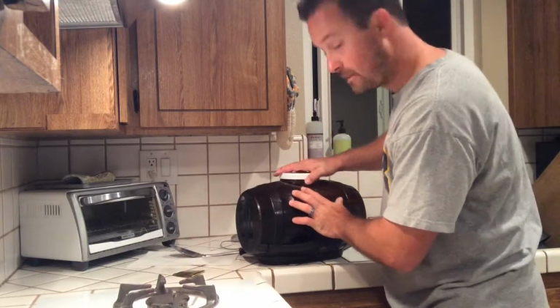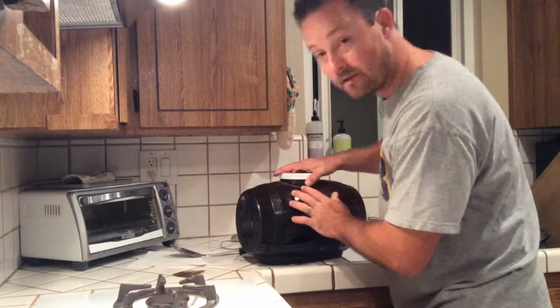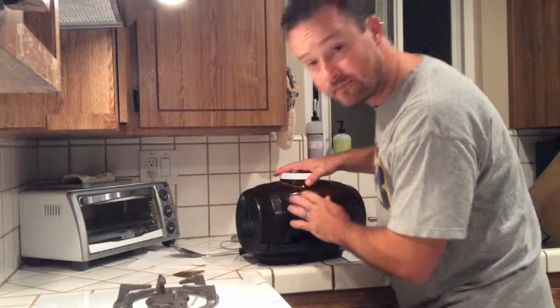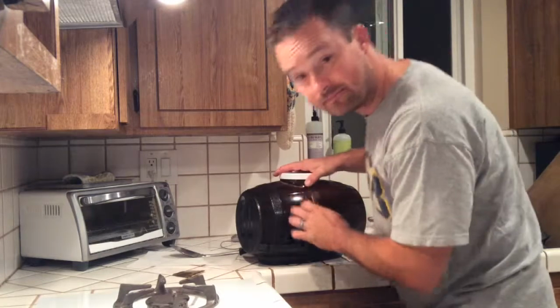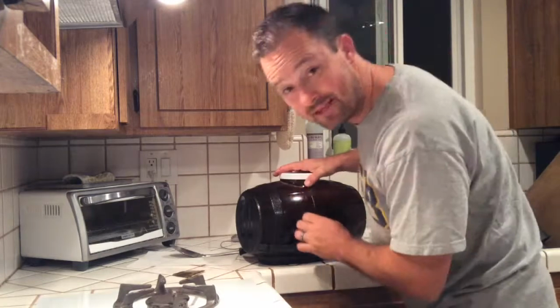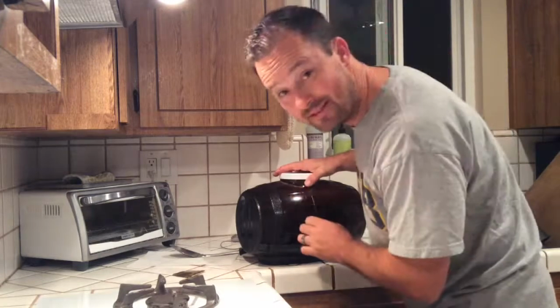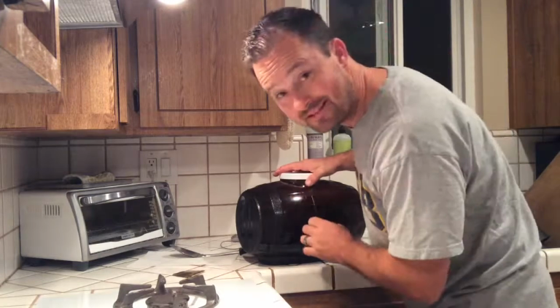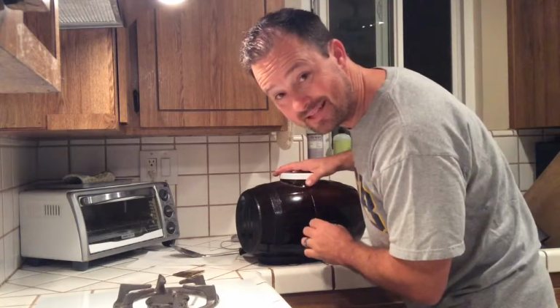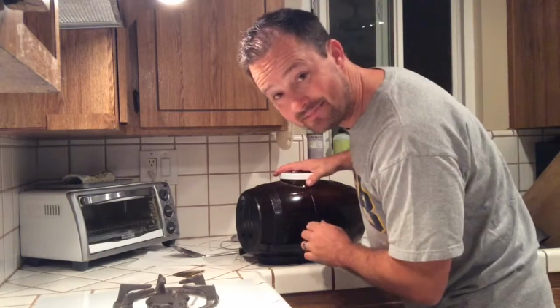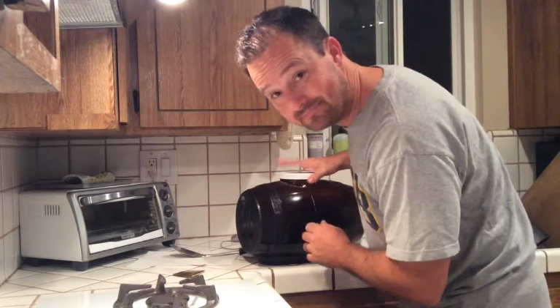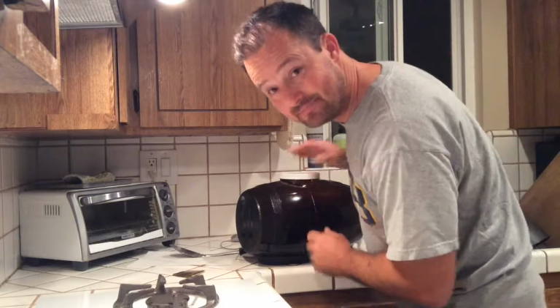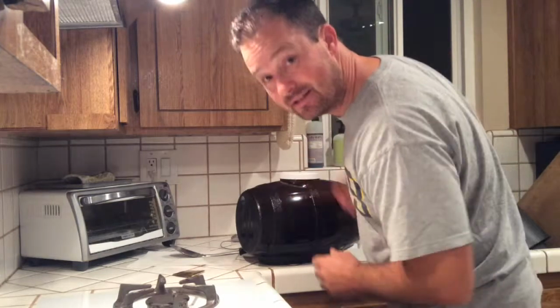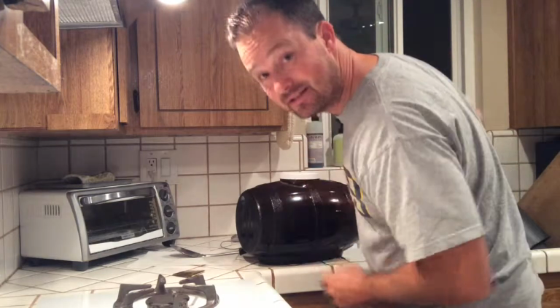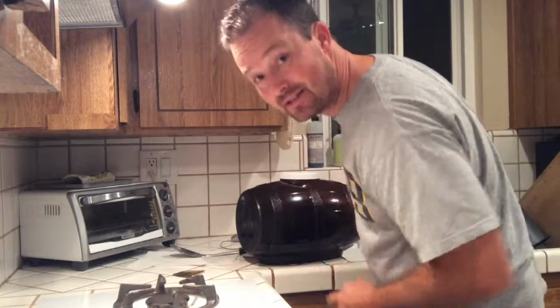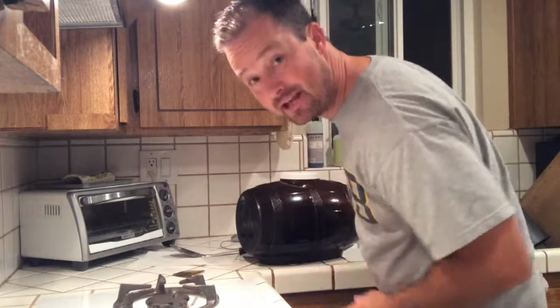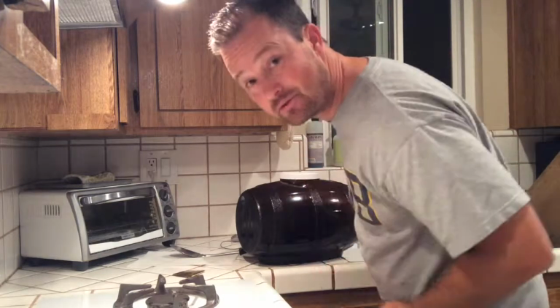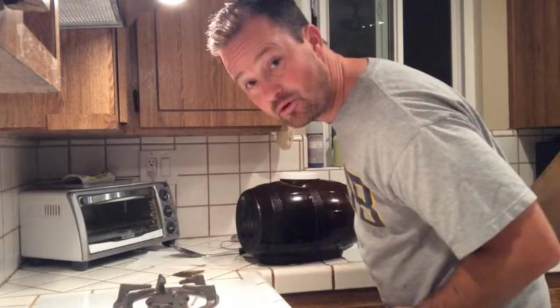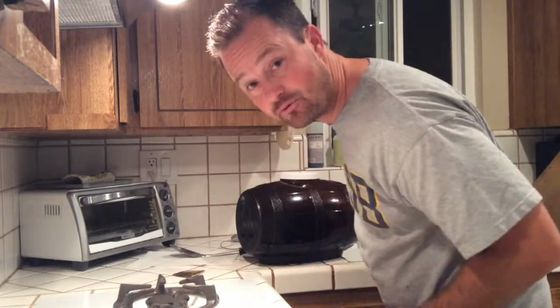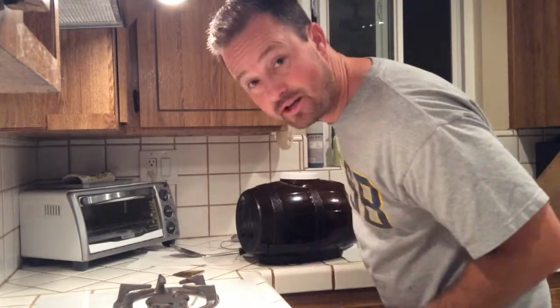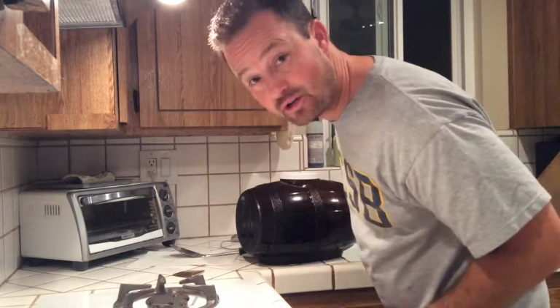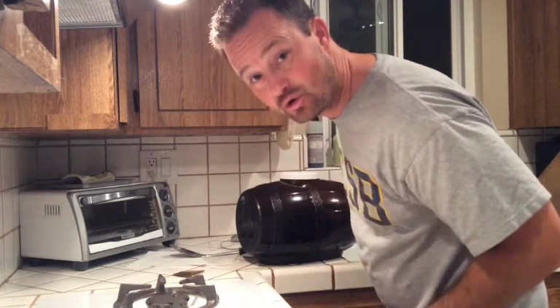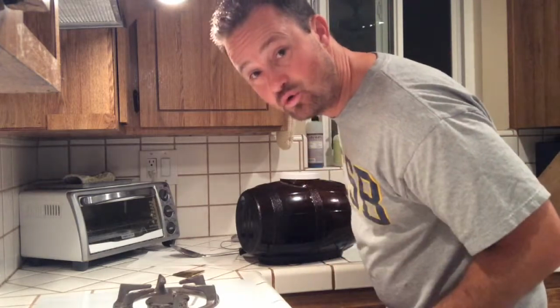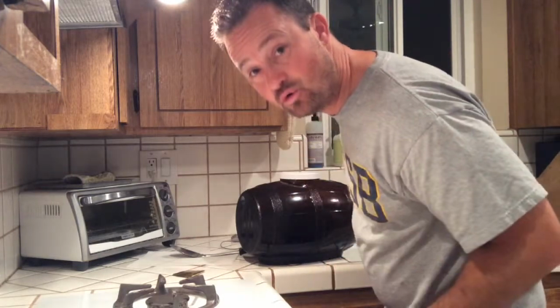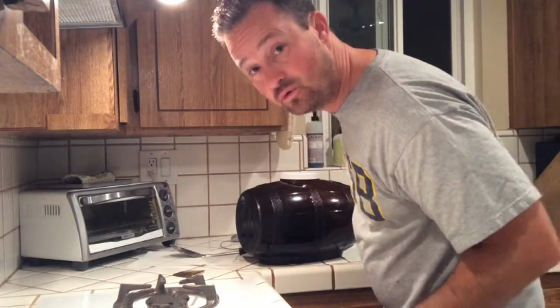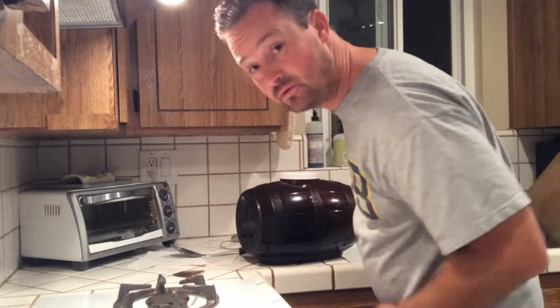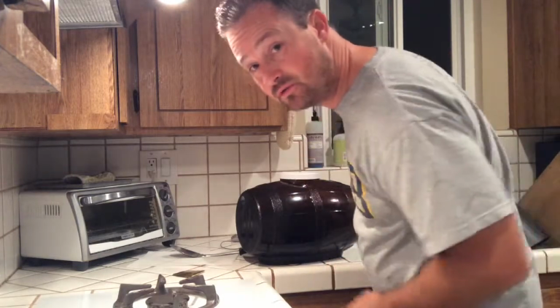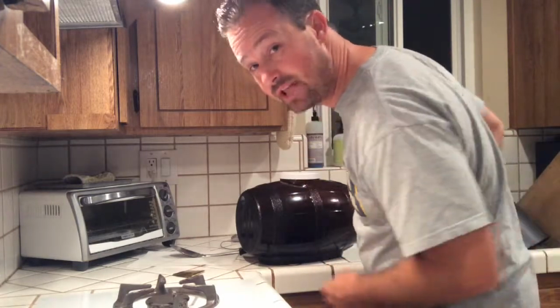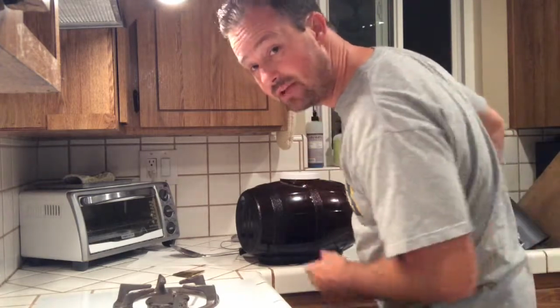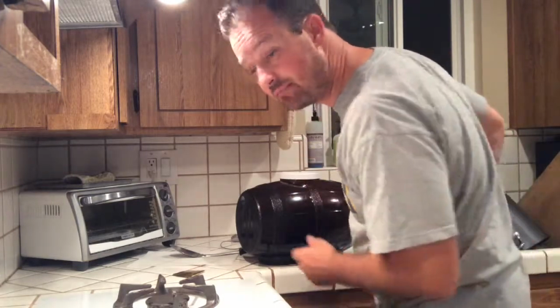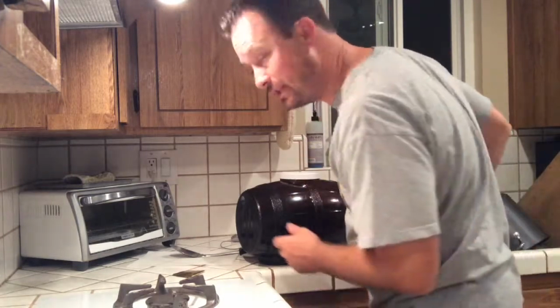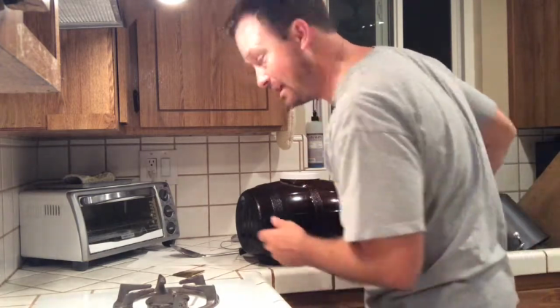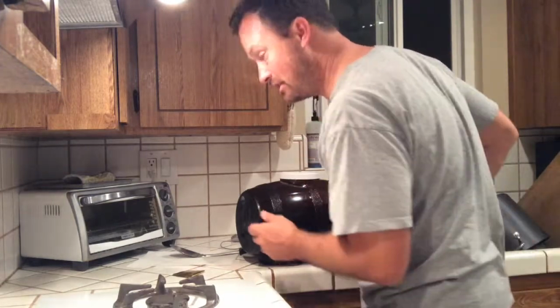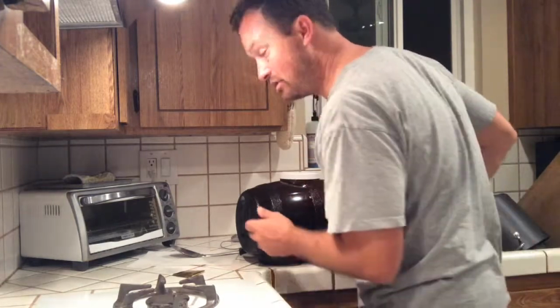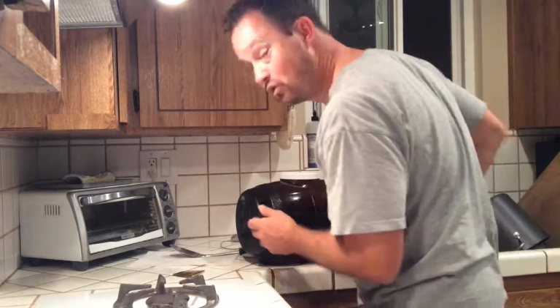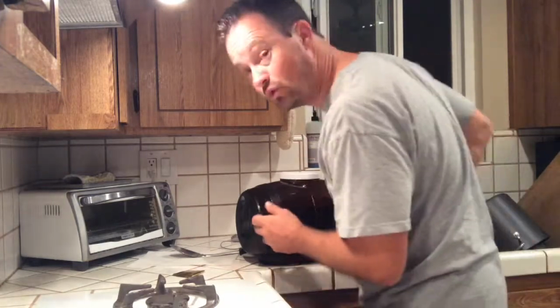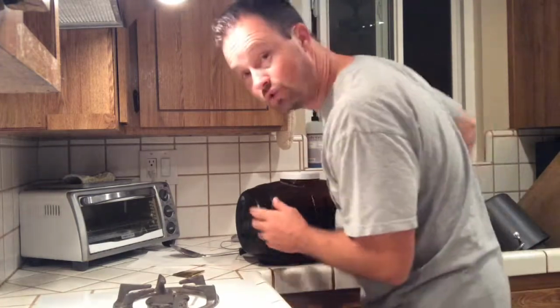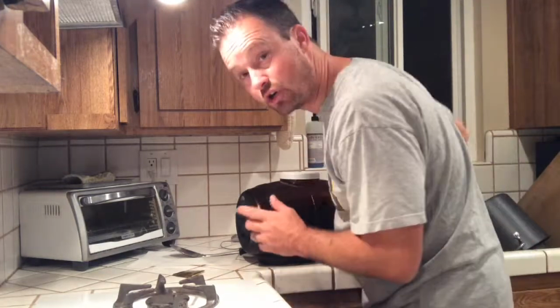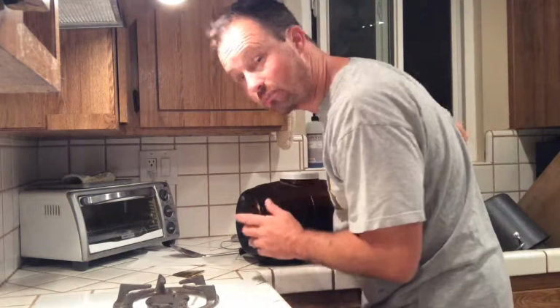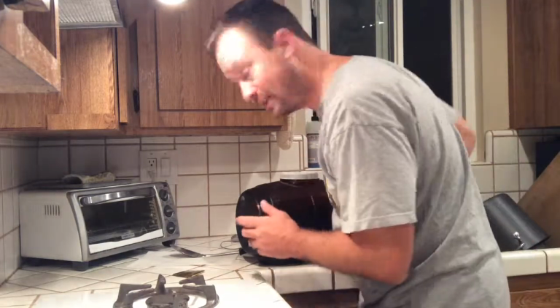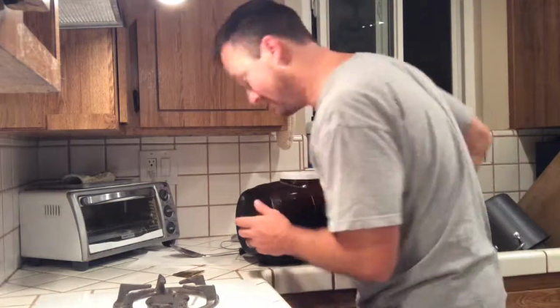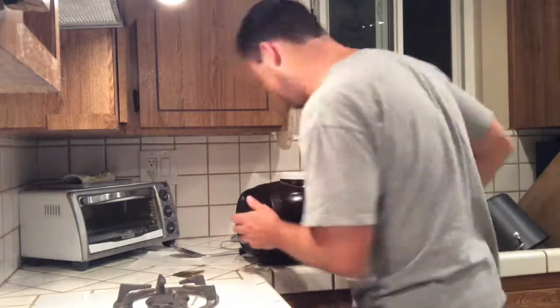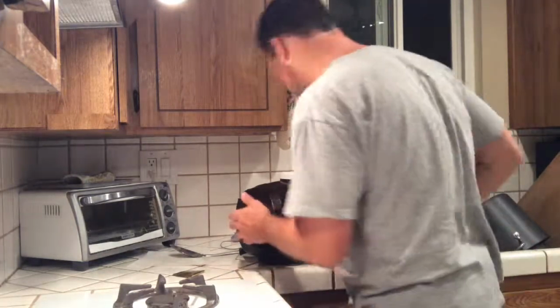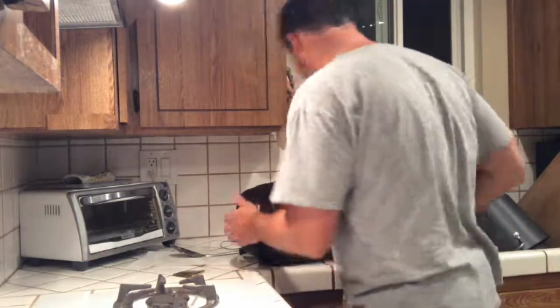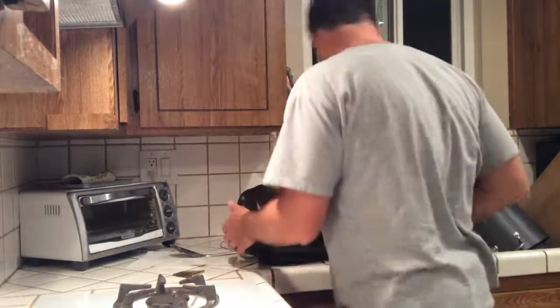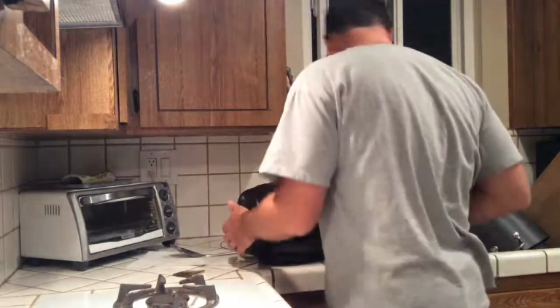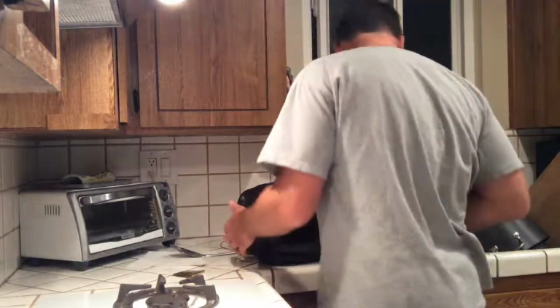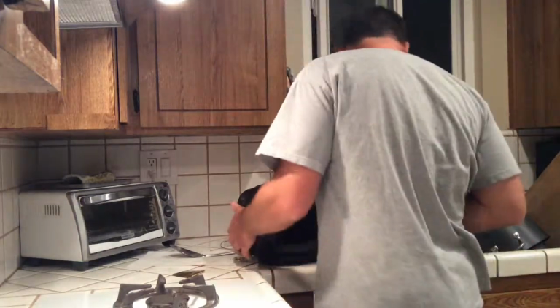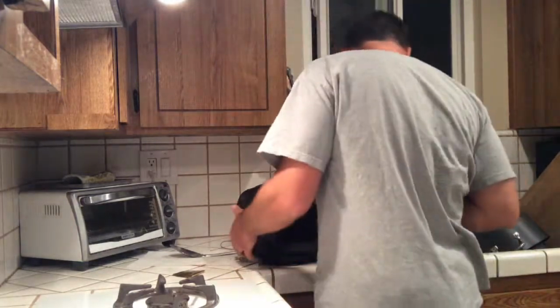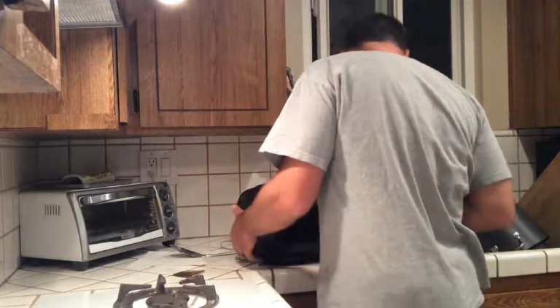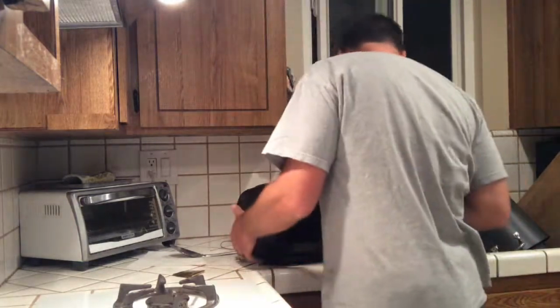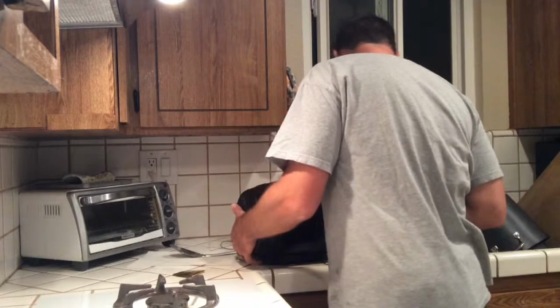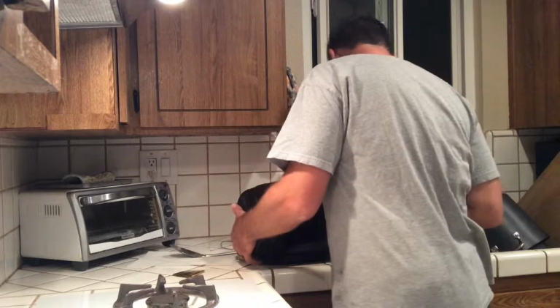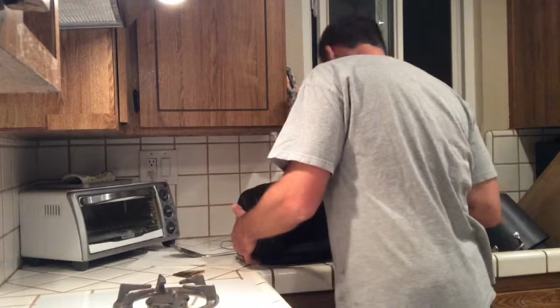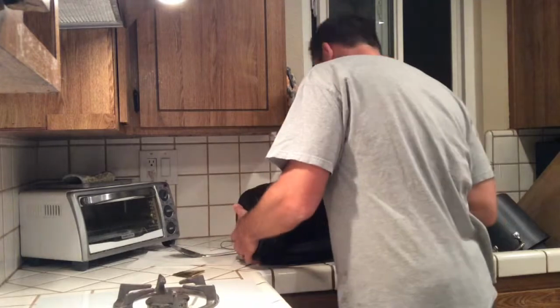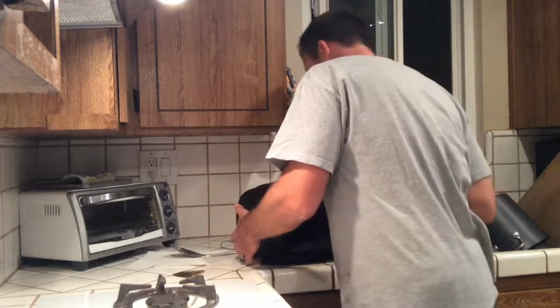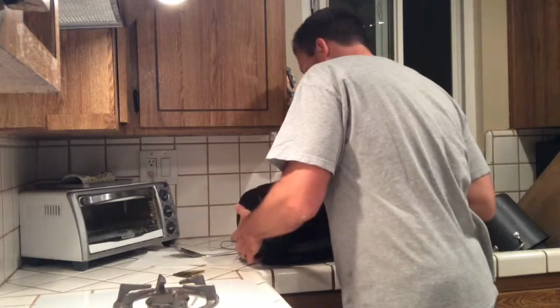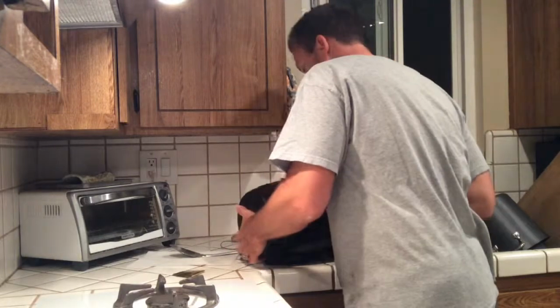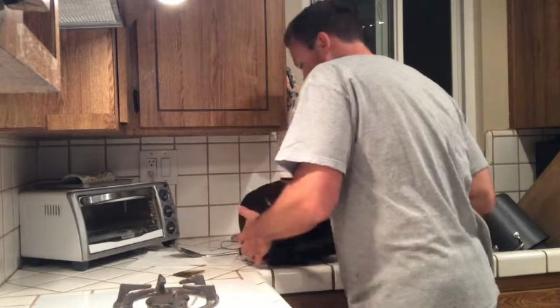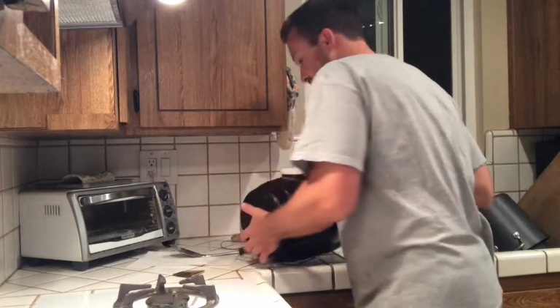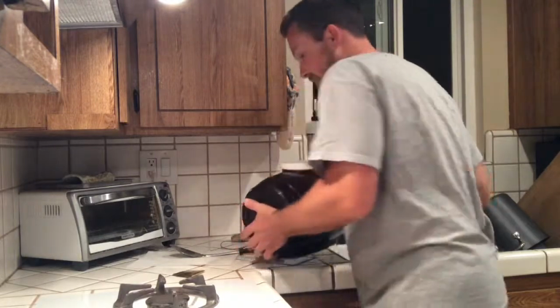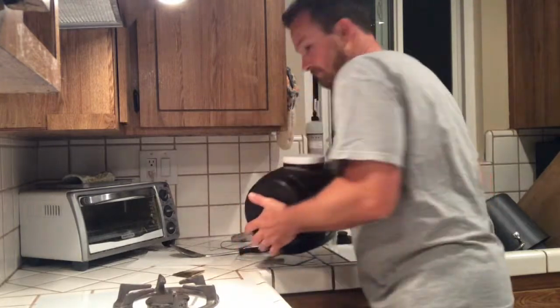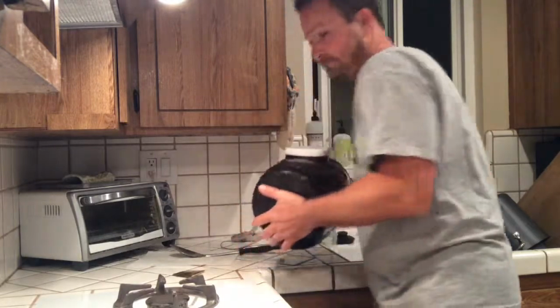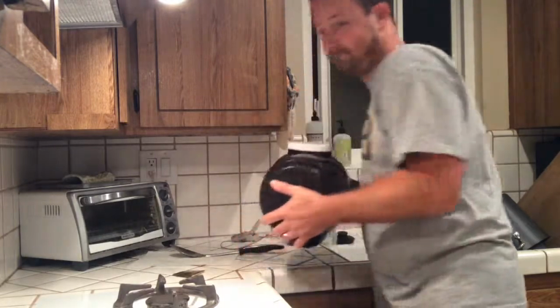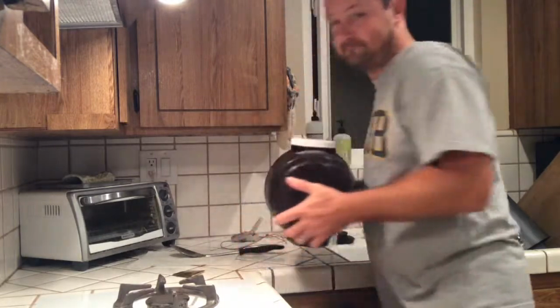And that's it — time to find a cool, dark place for it to ferment.